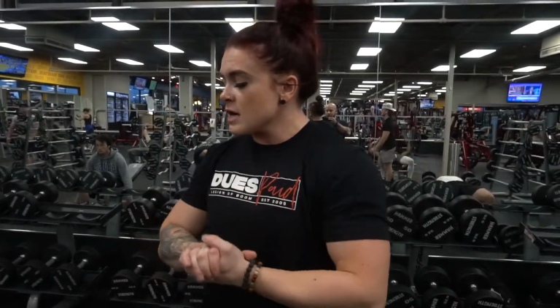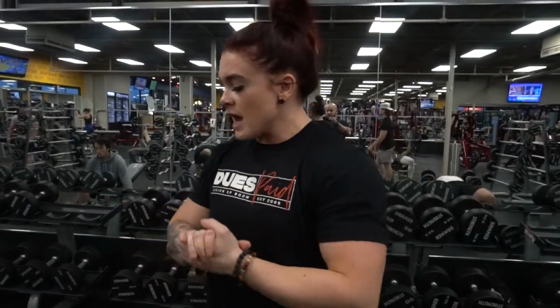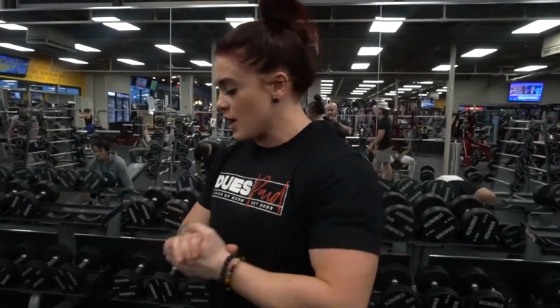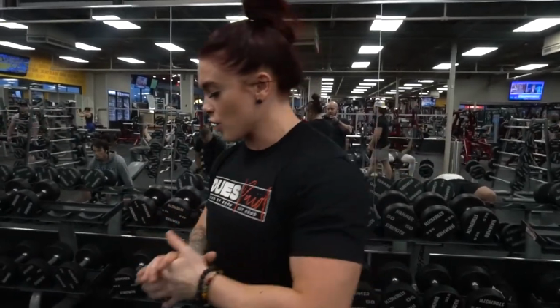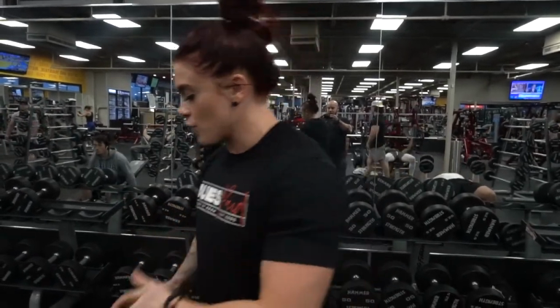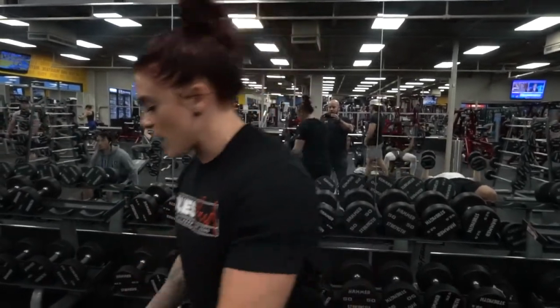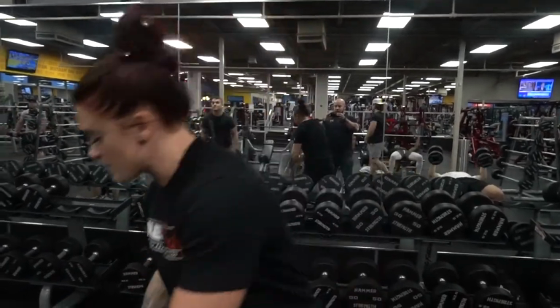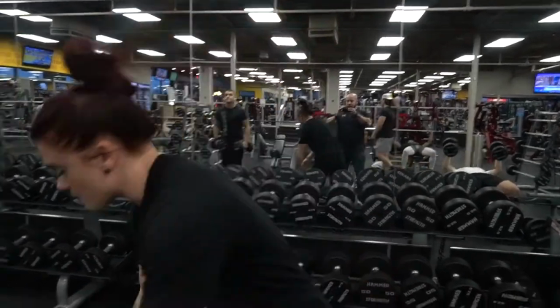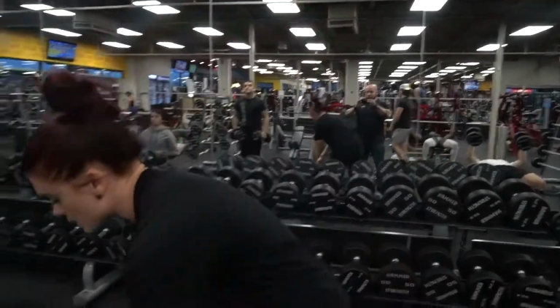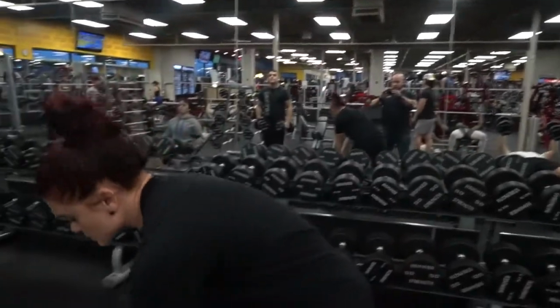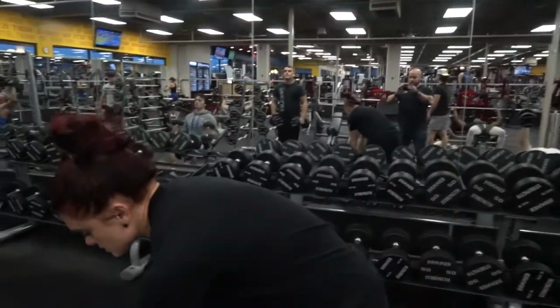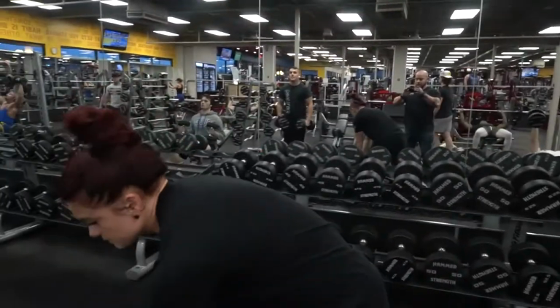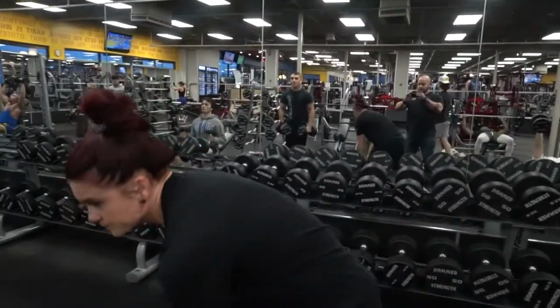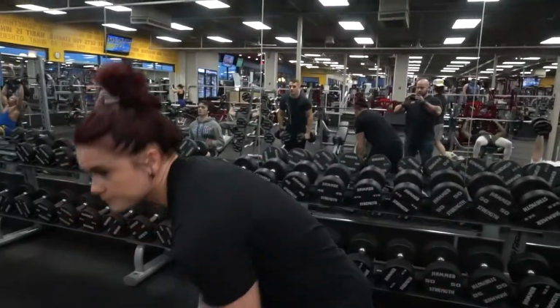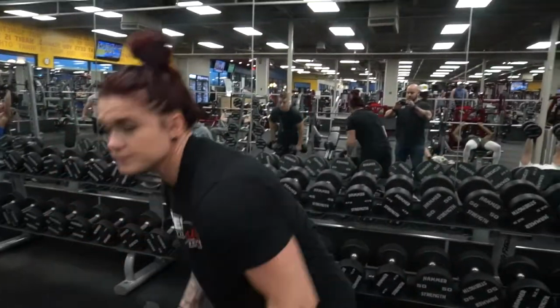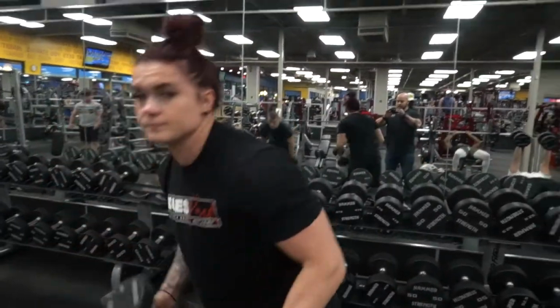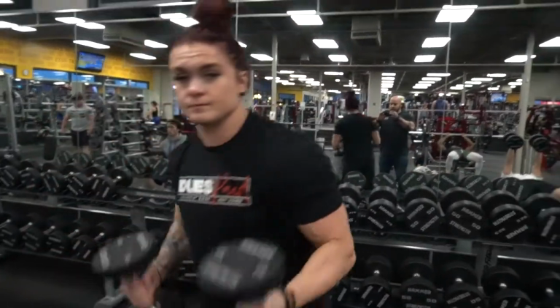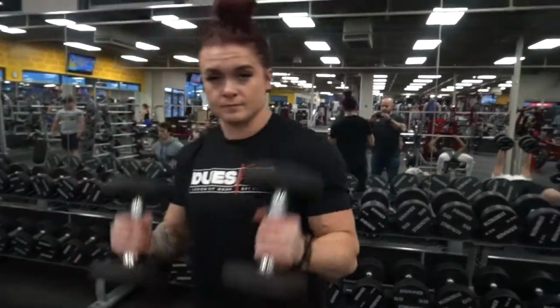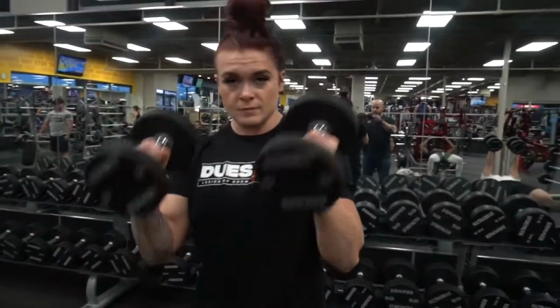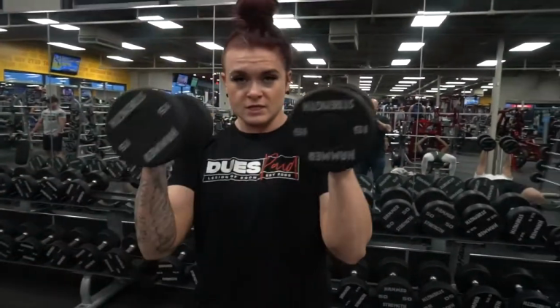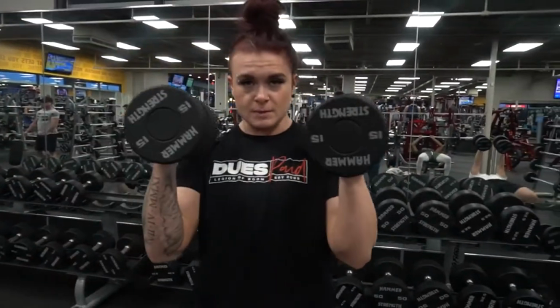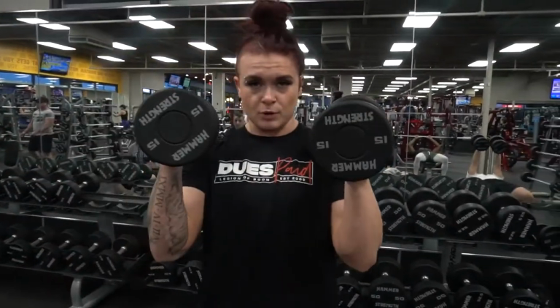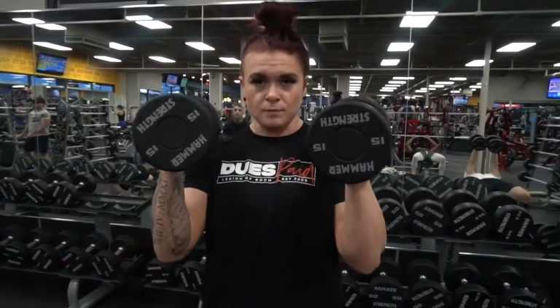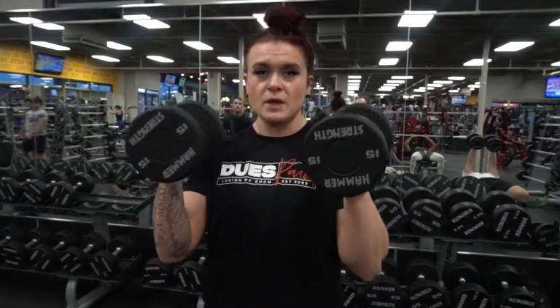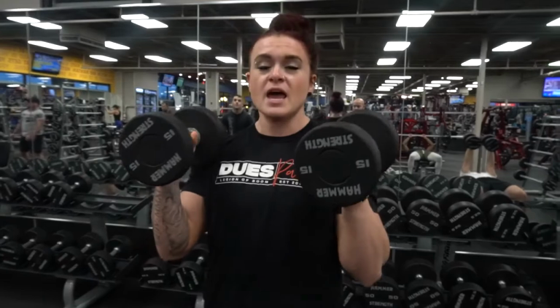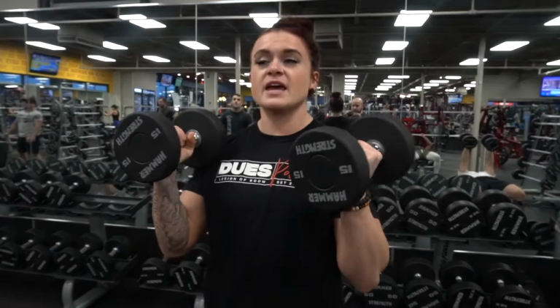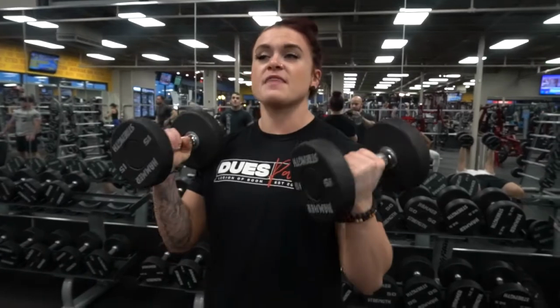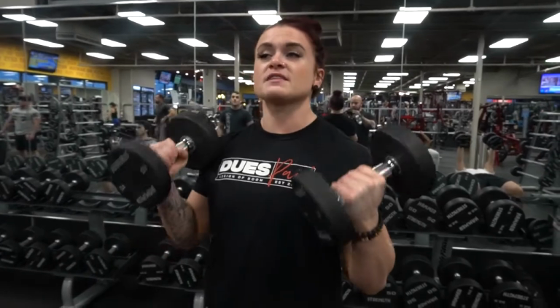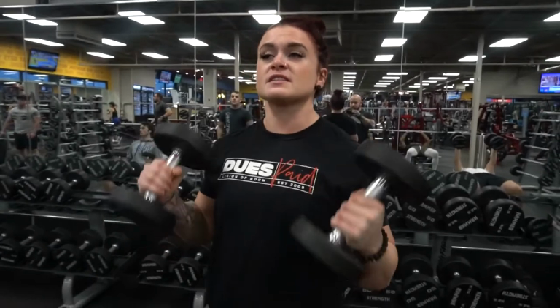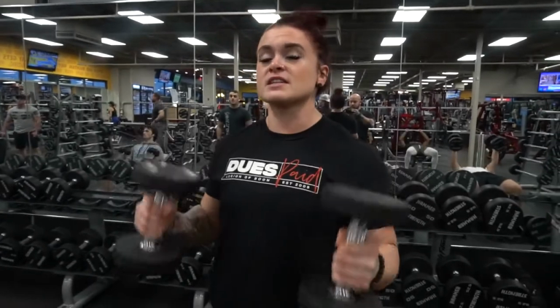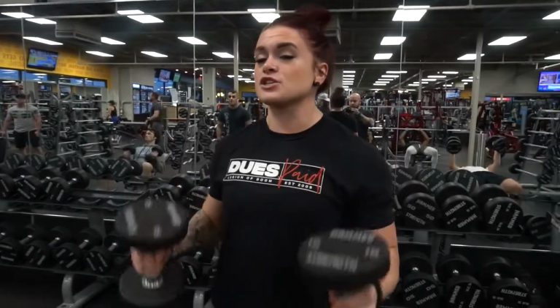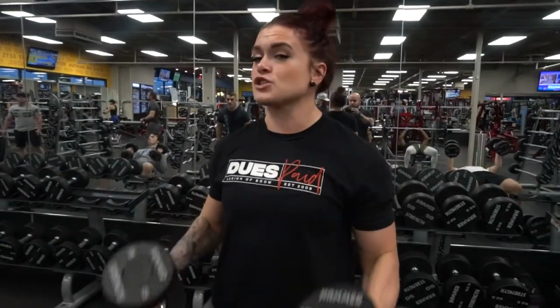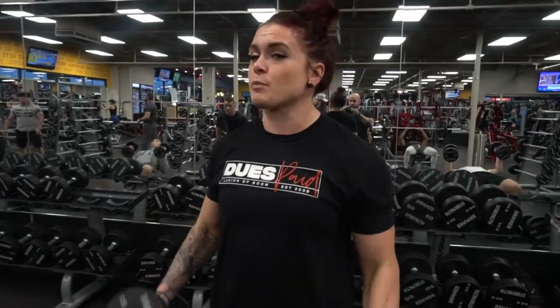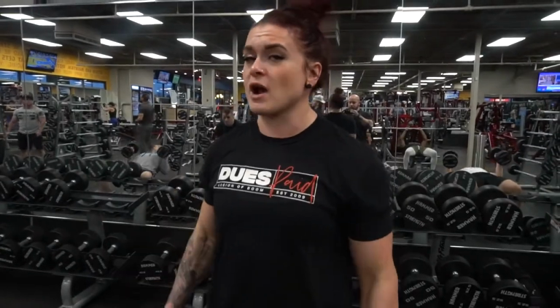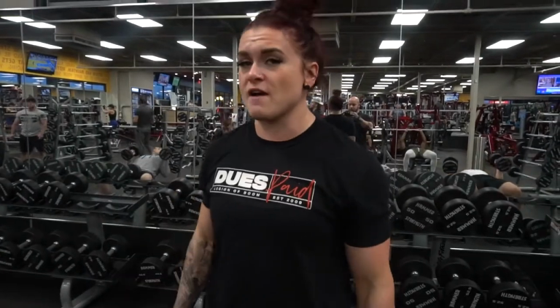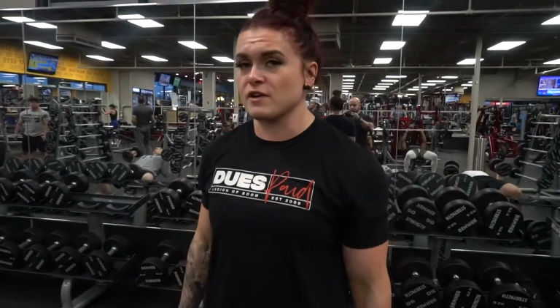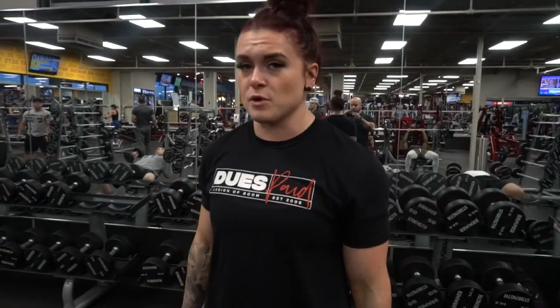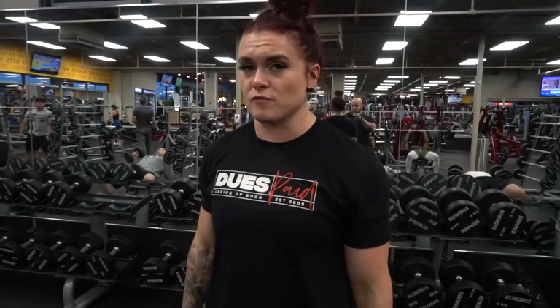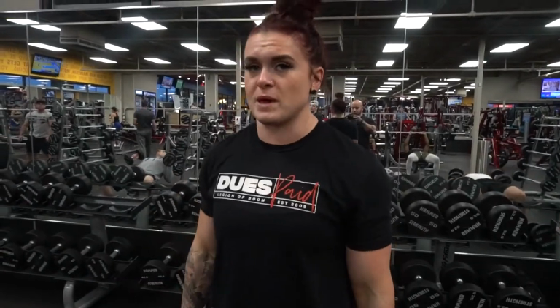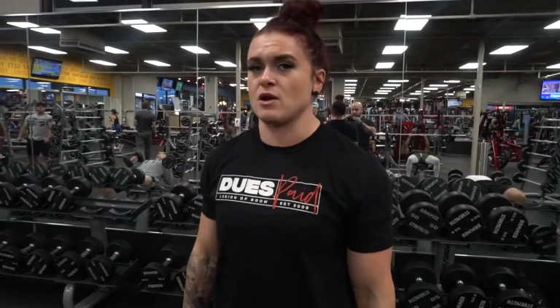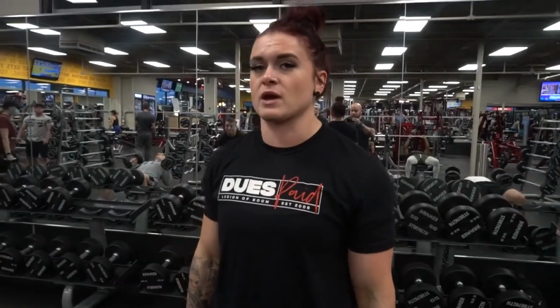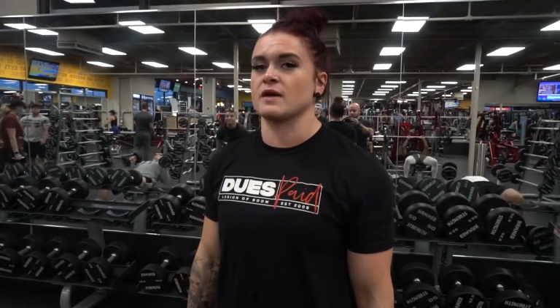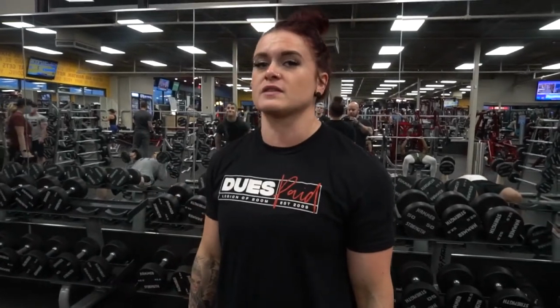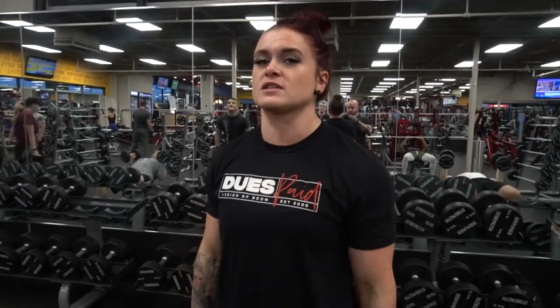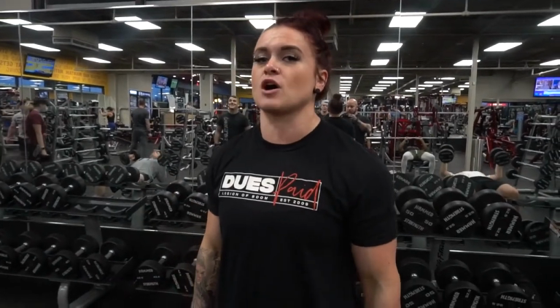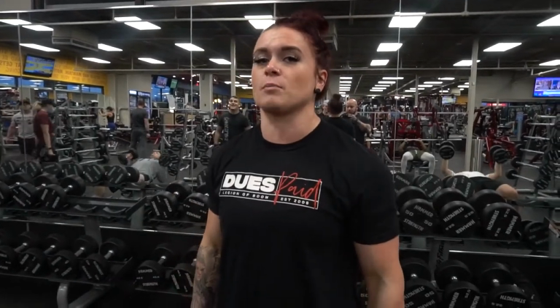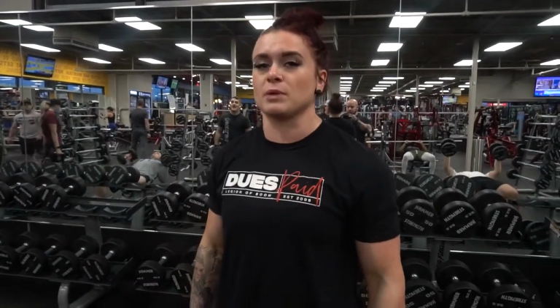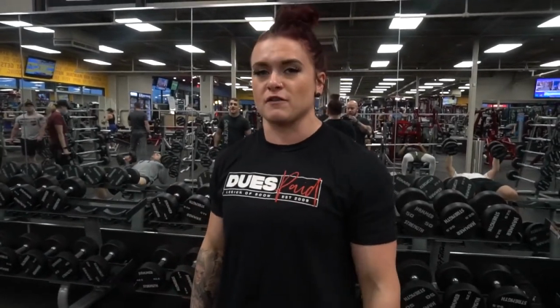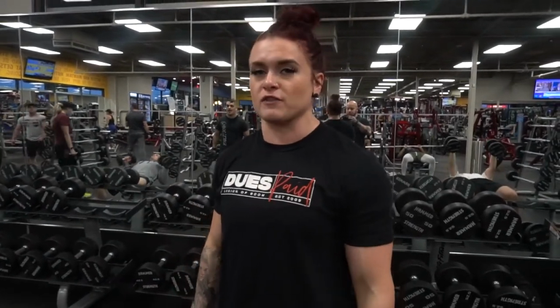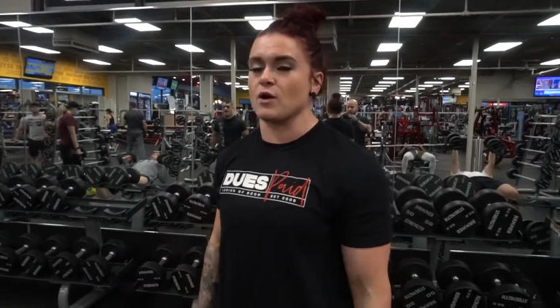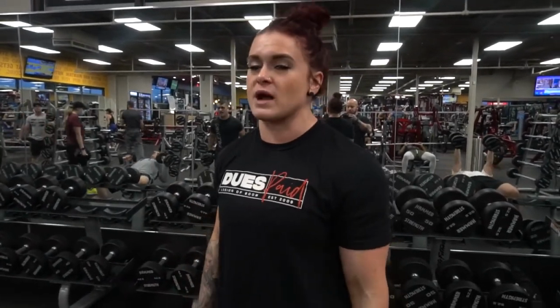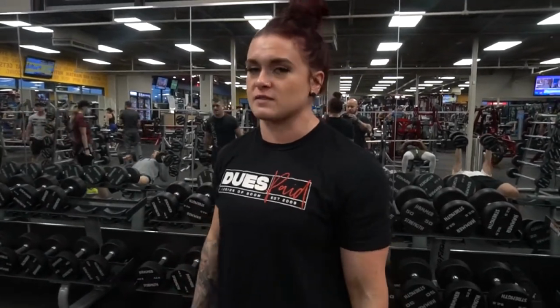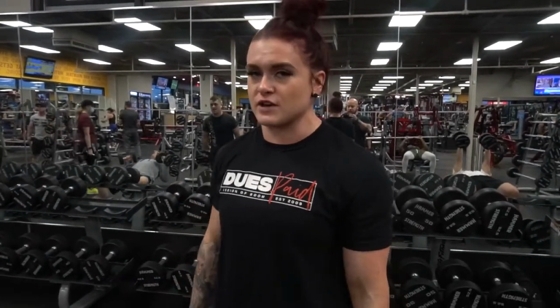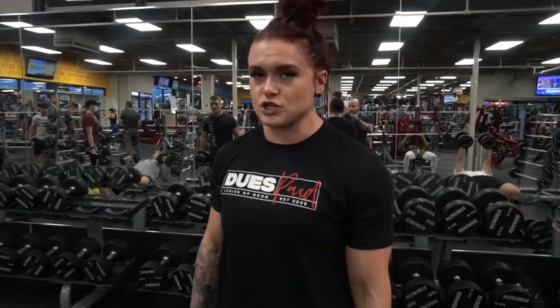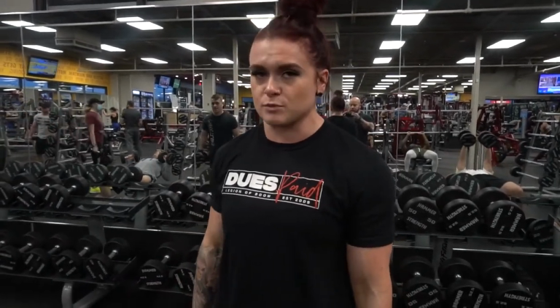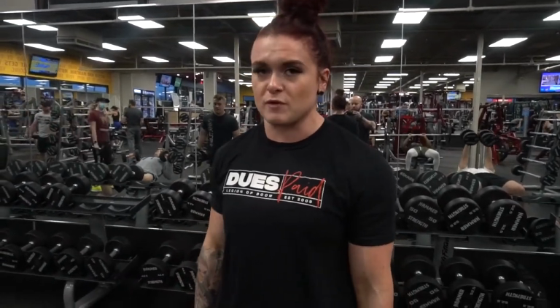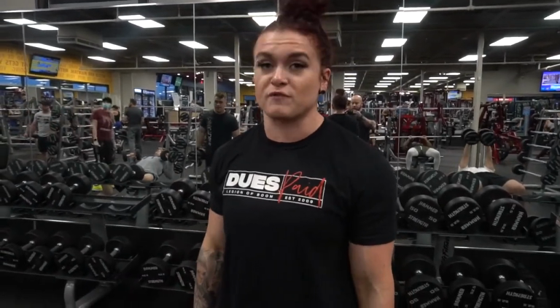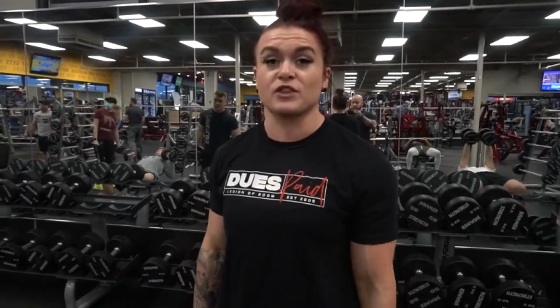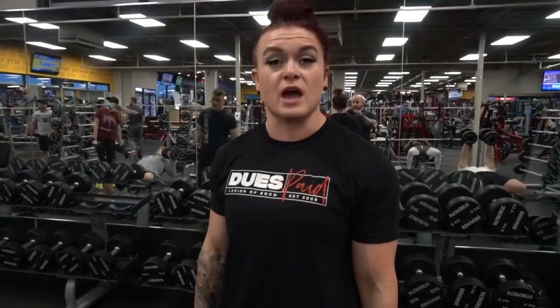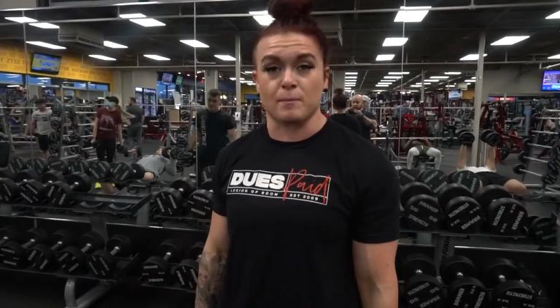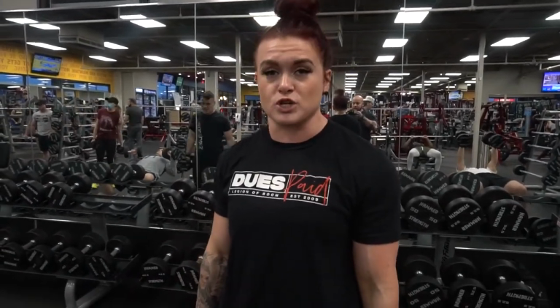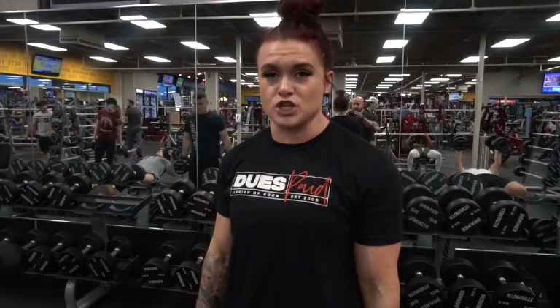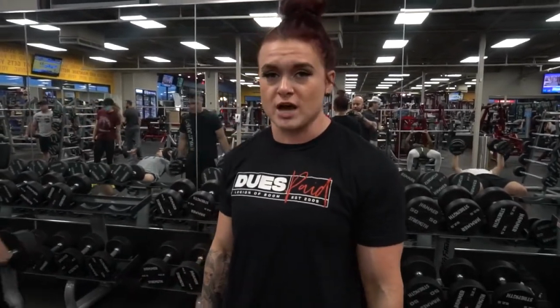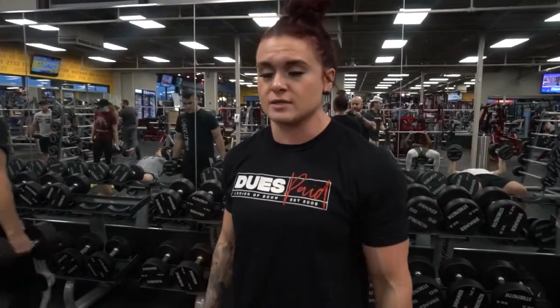You're going to grab dumbbells. This isn't a super heavy movement — this is all blood flow activation movement for the upper chest.